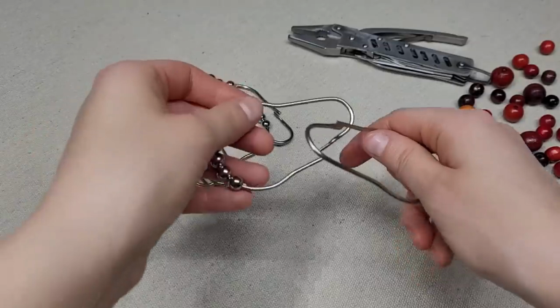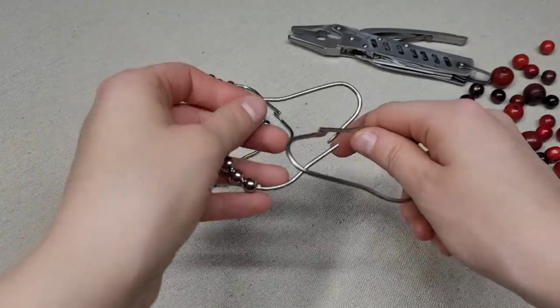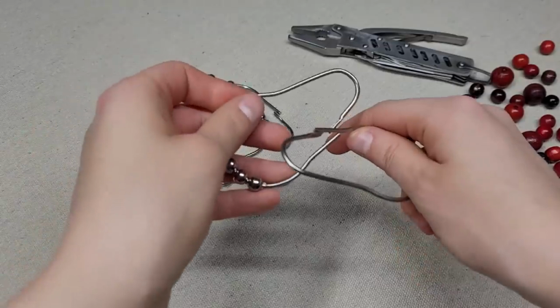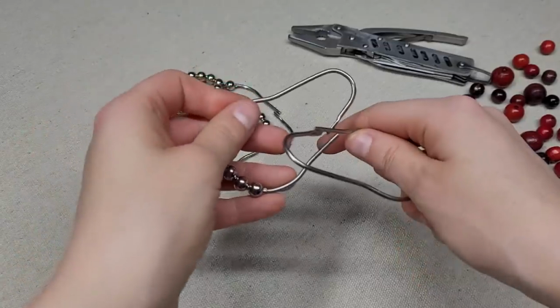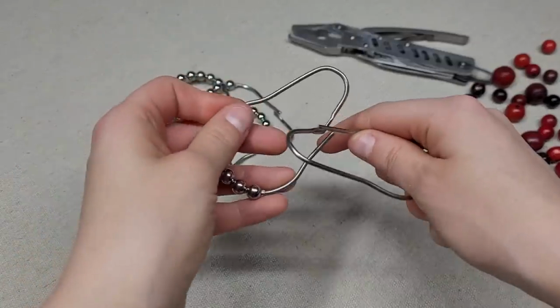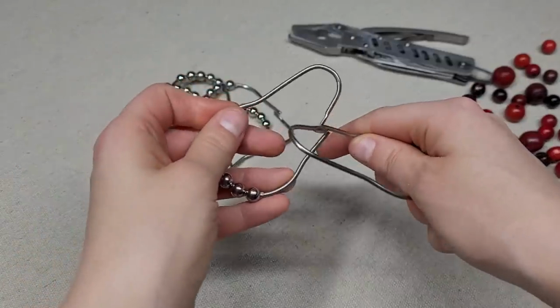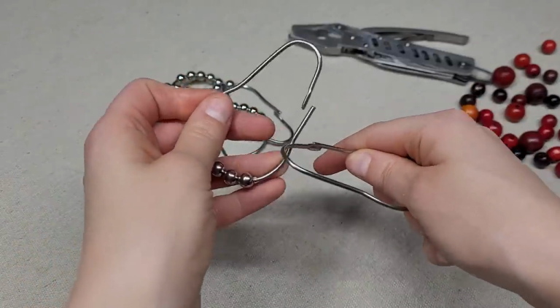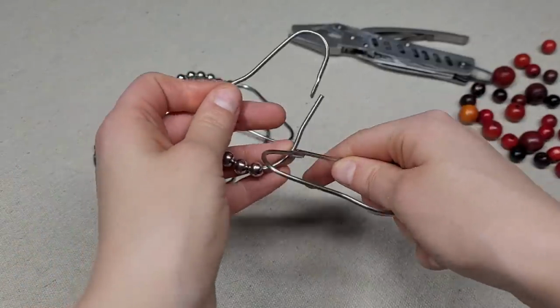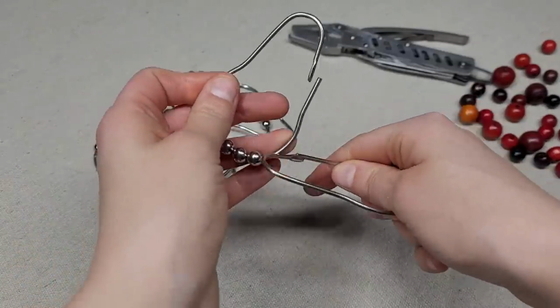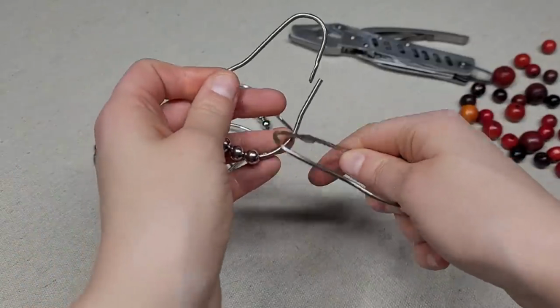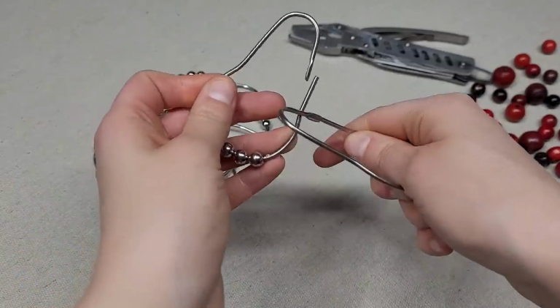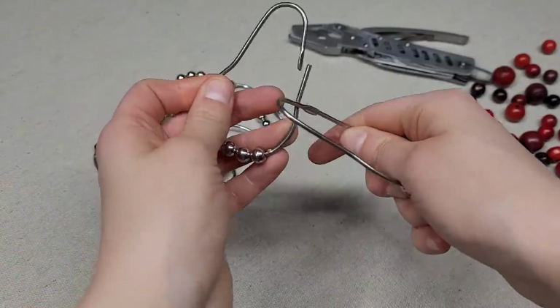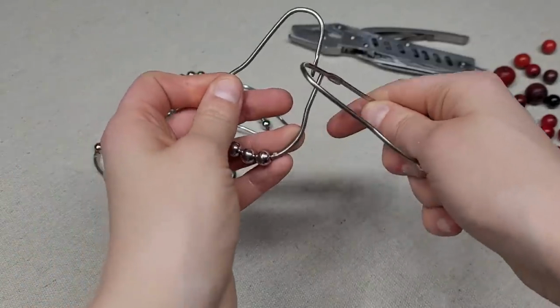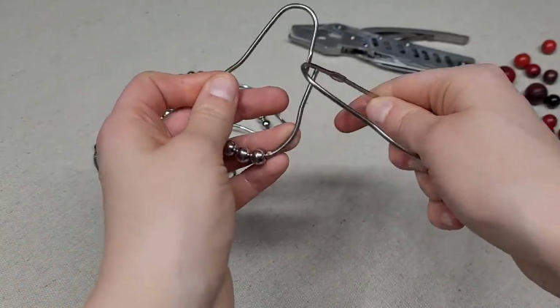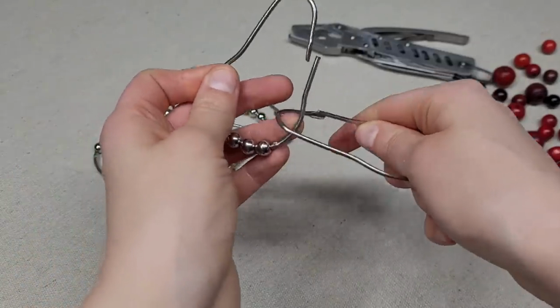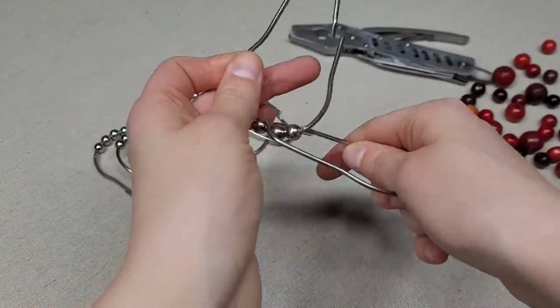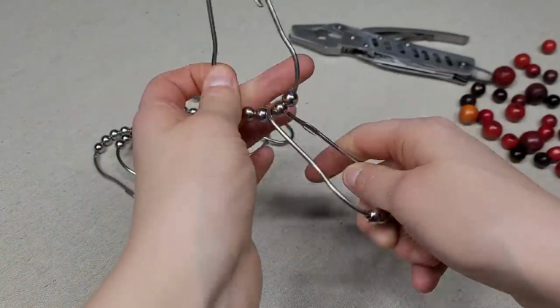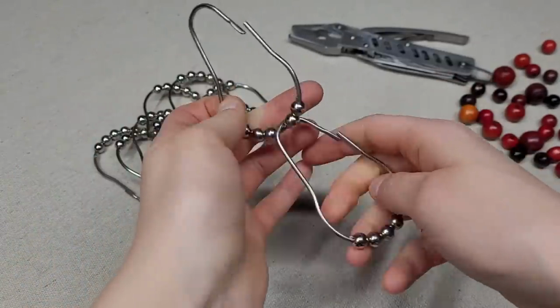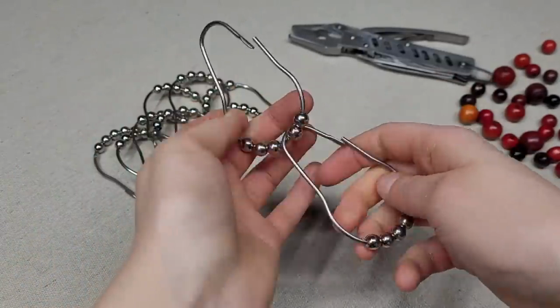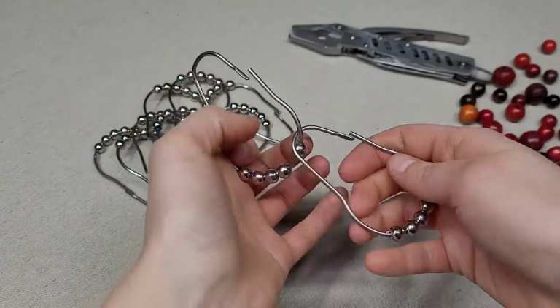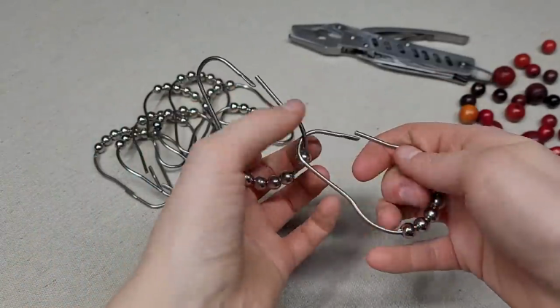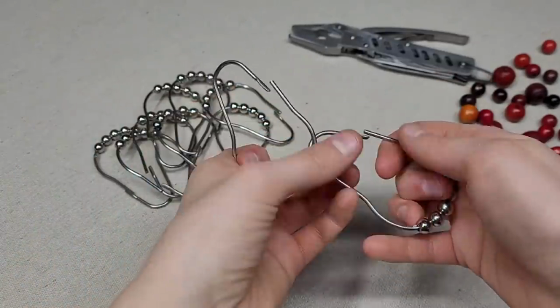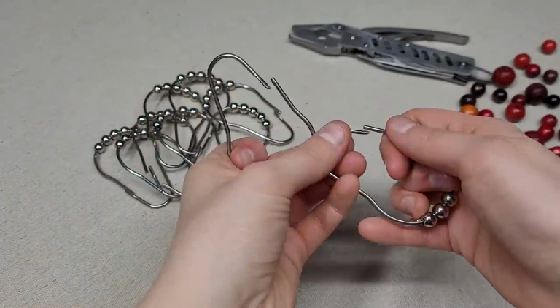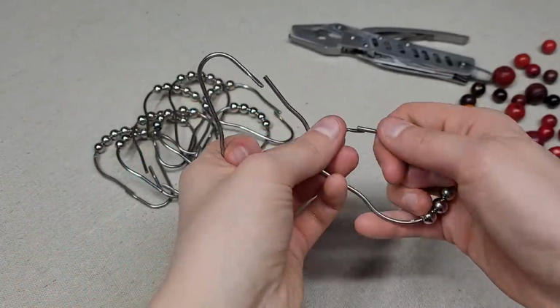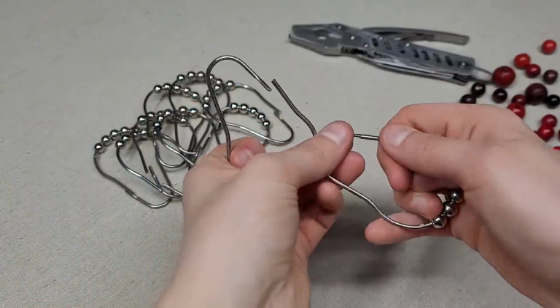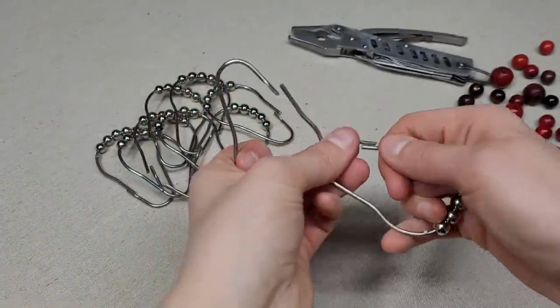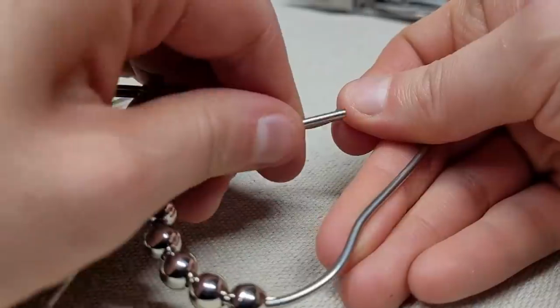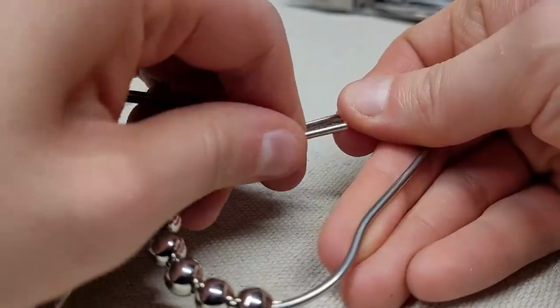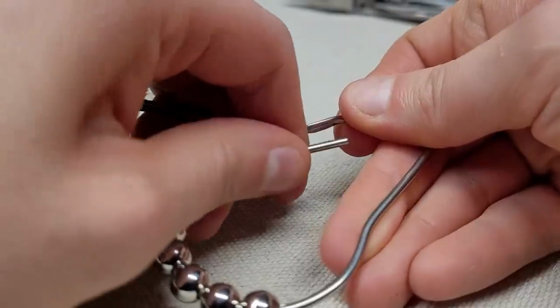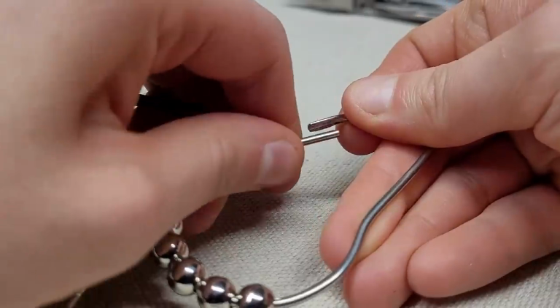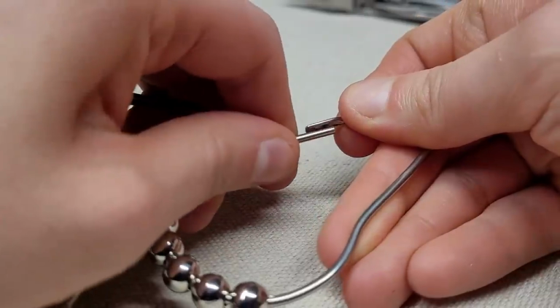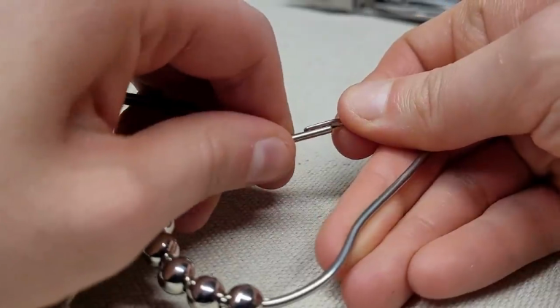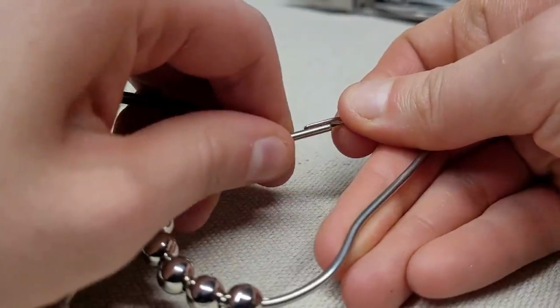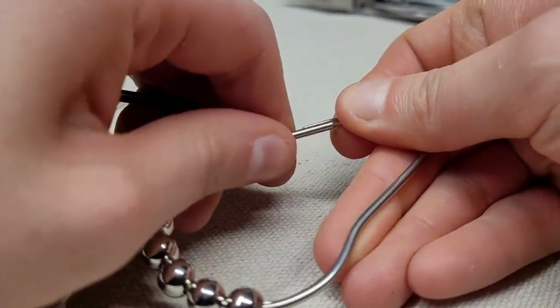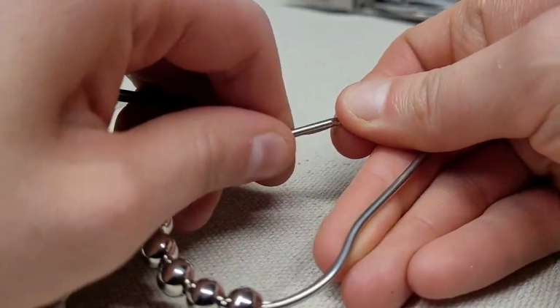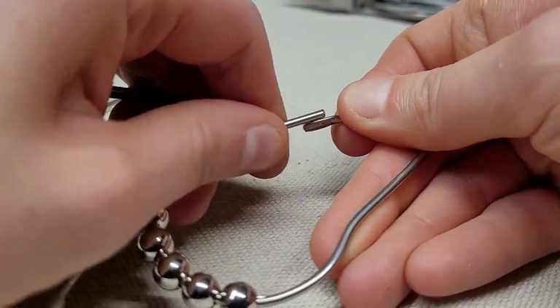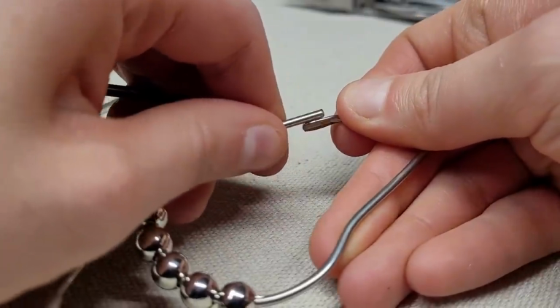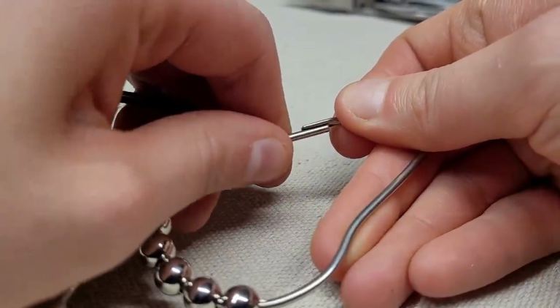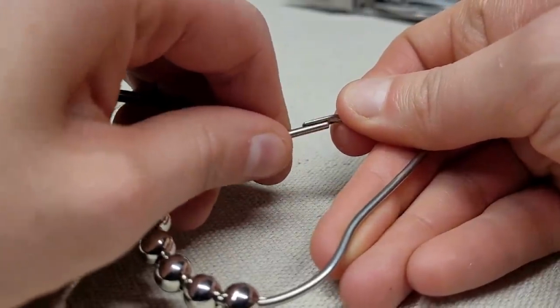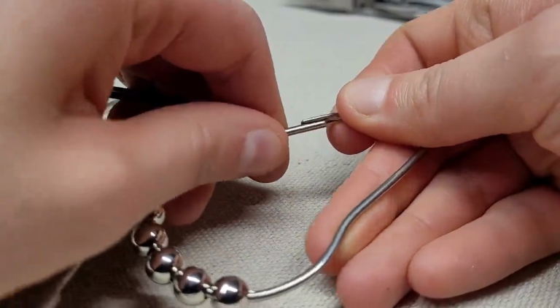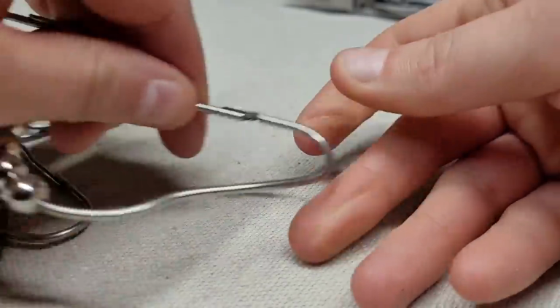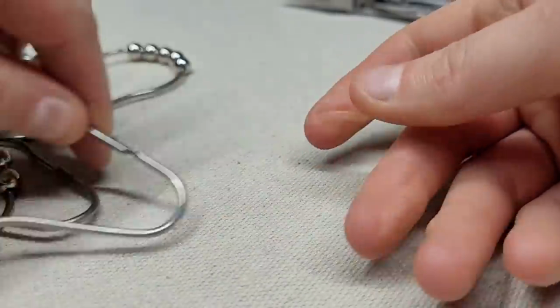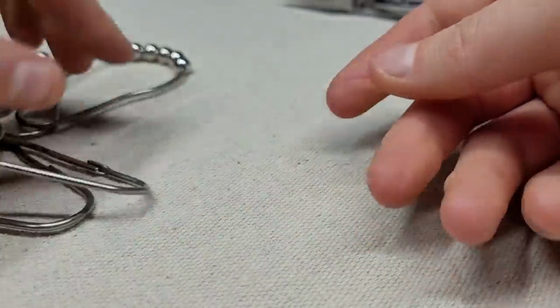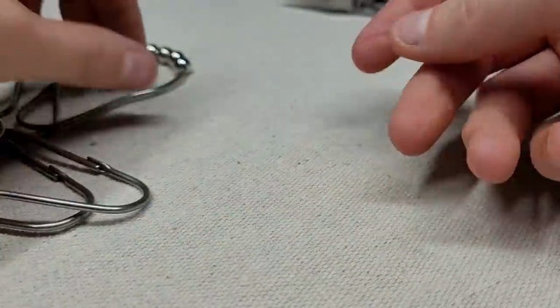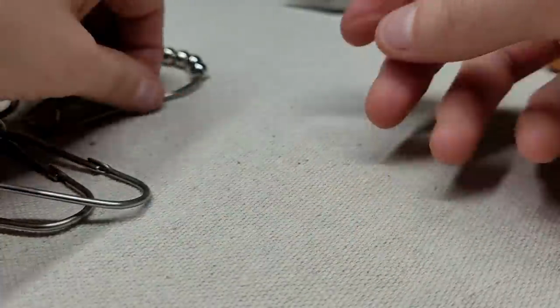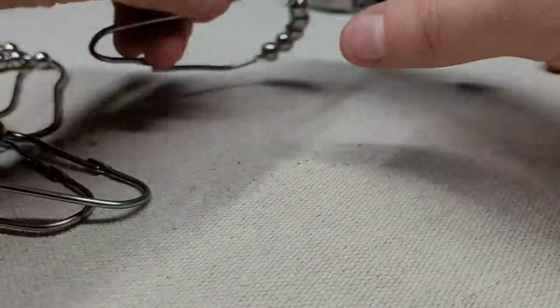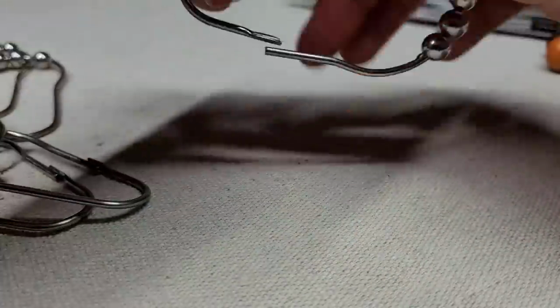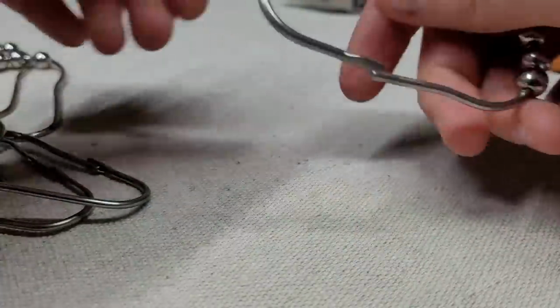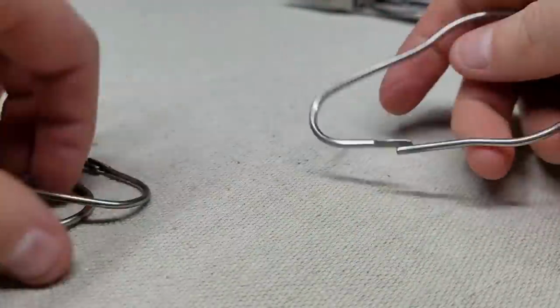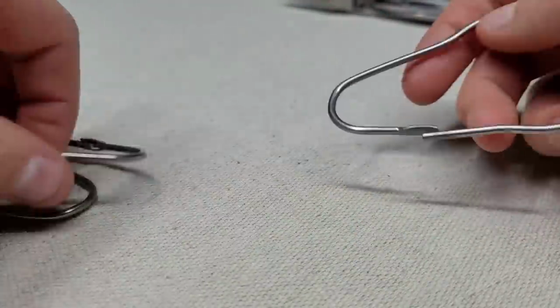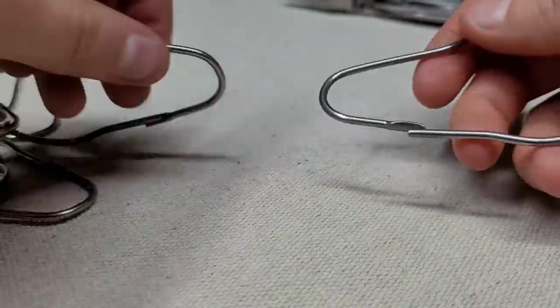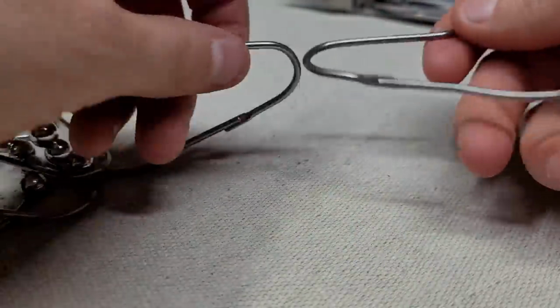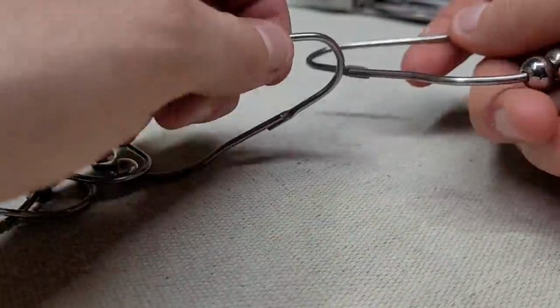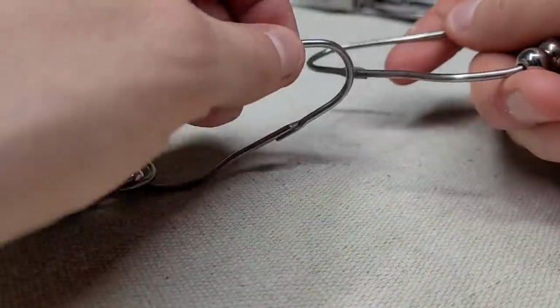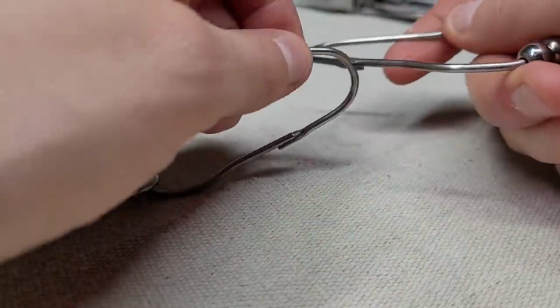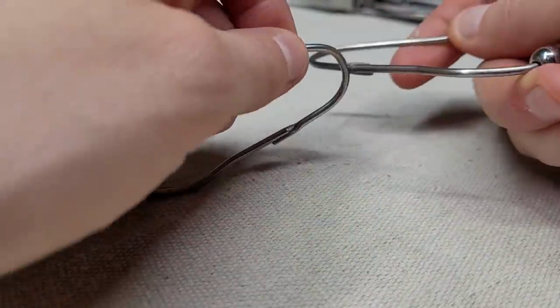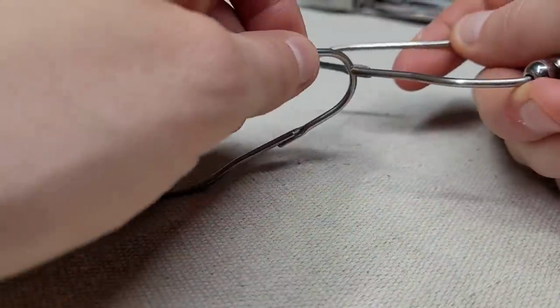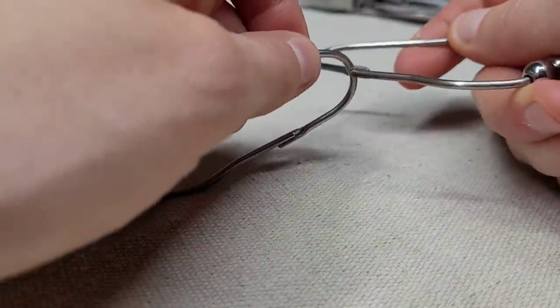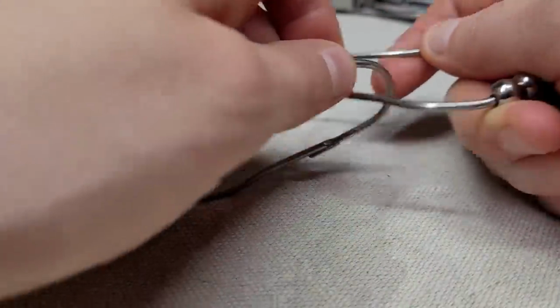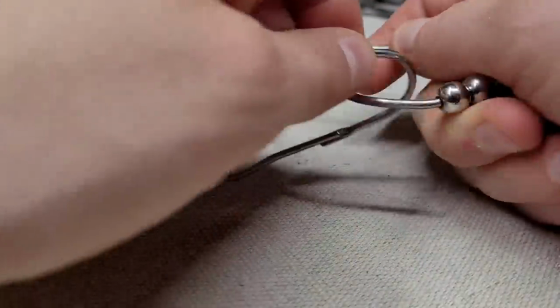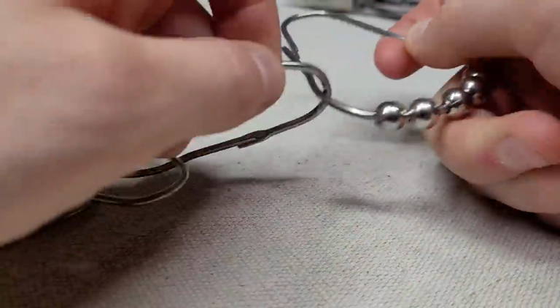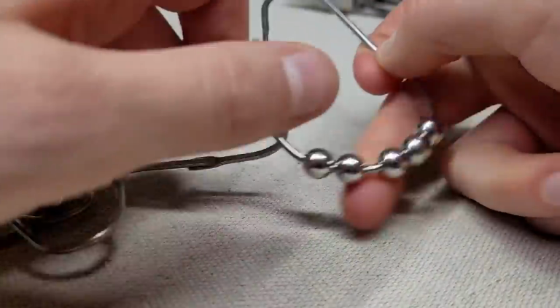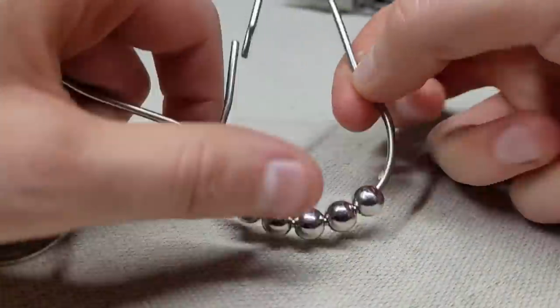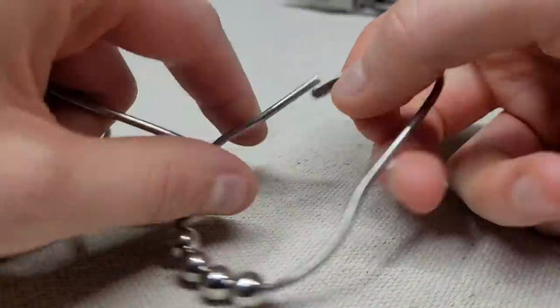Connect all of the shower rings. I have about 10 for this craft, but you can use more if you want a longer rain chain.